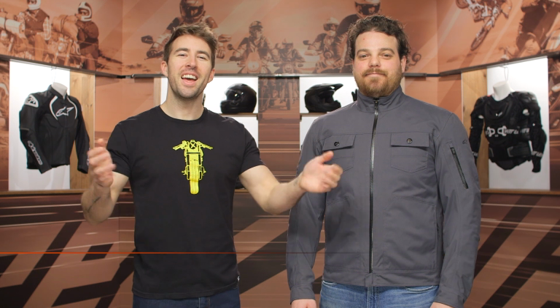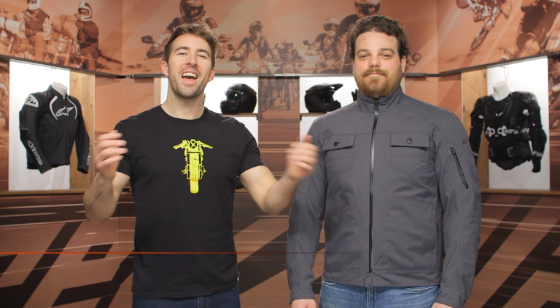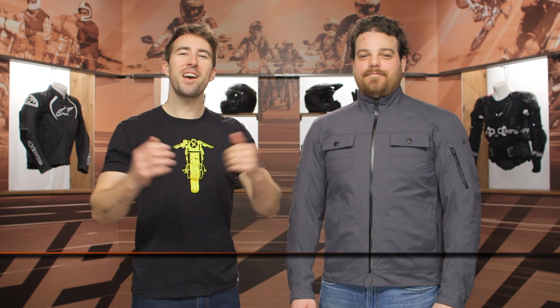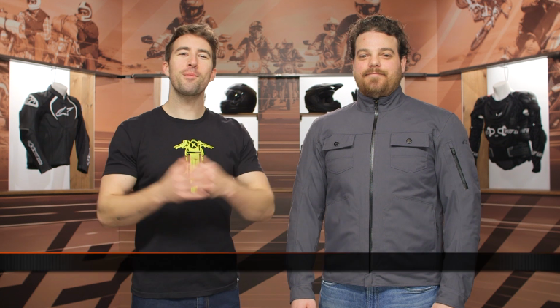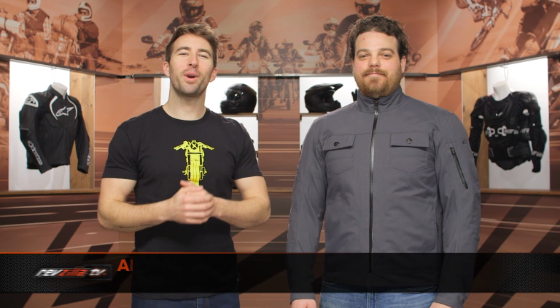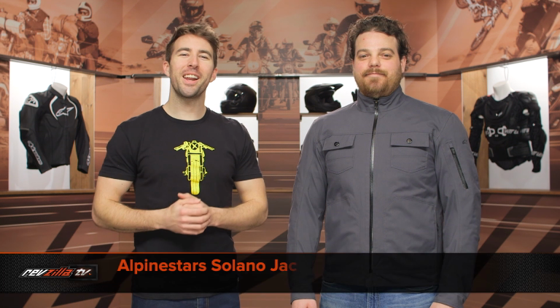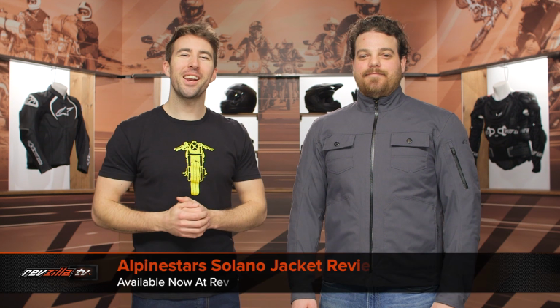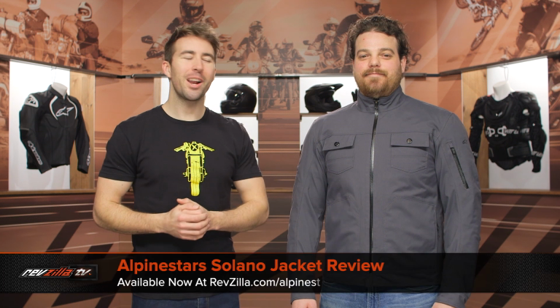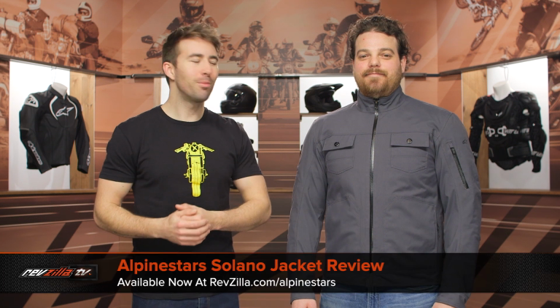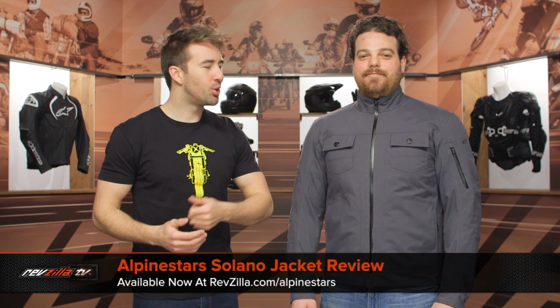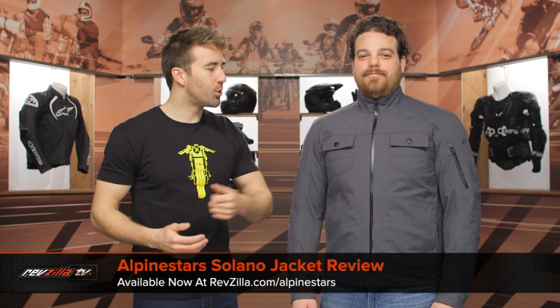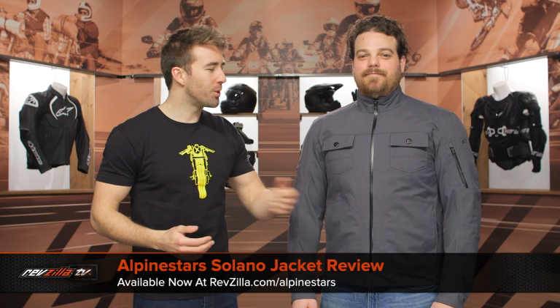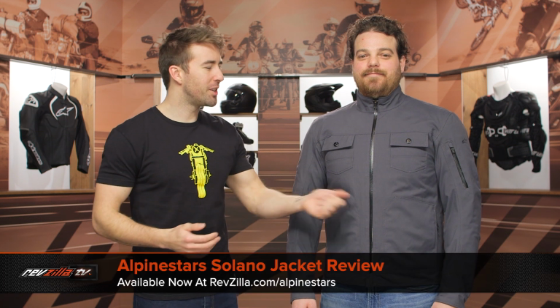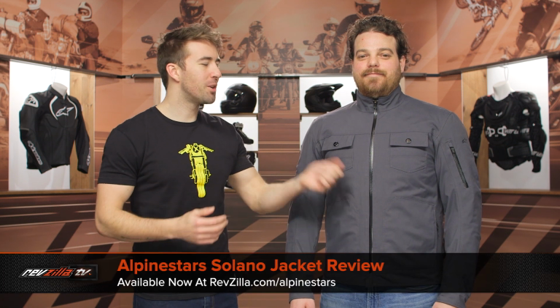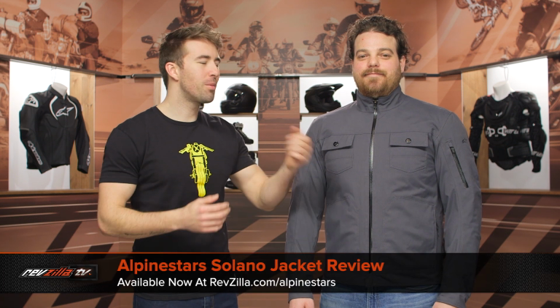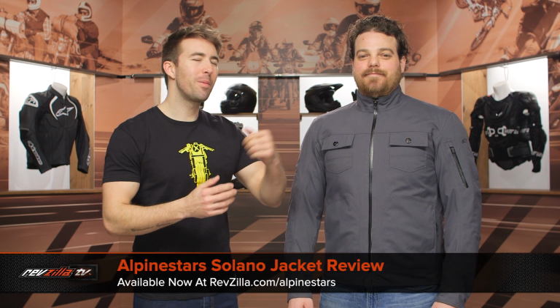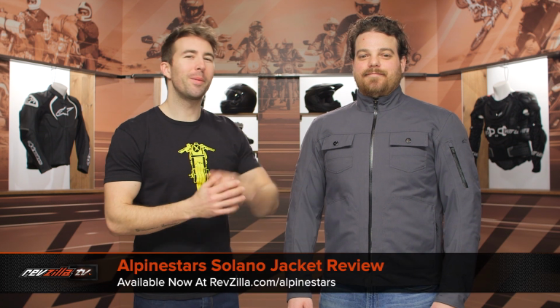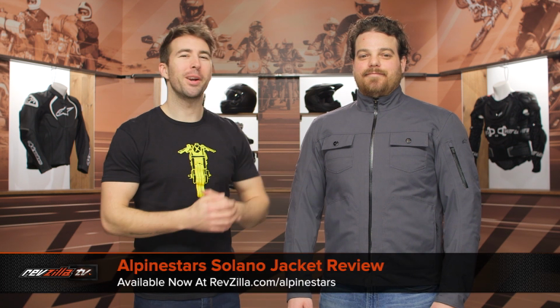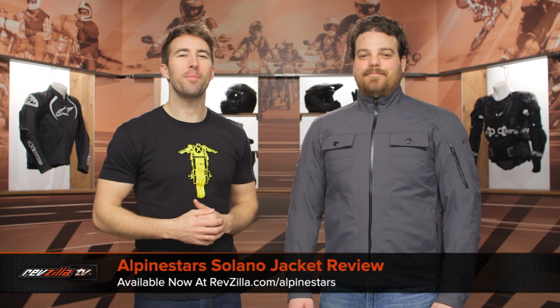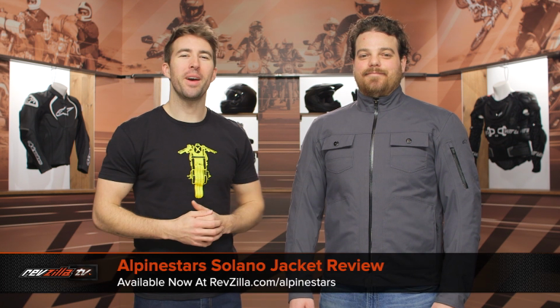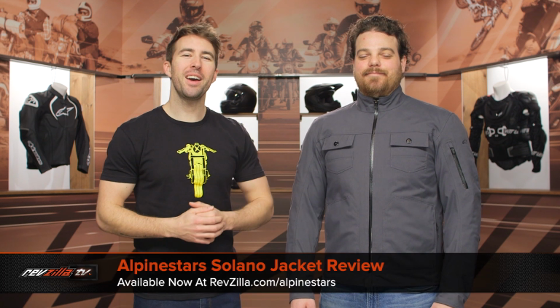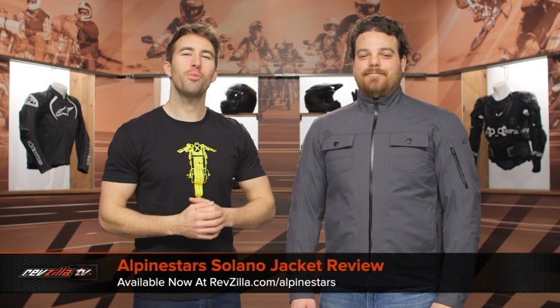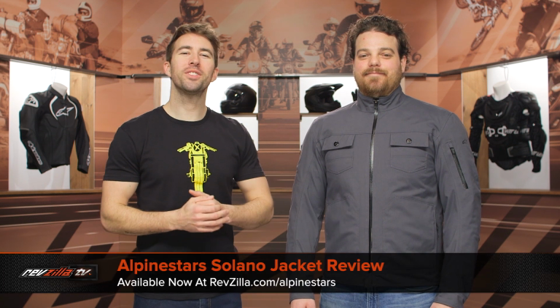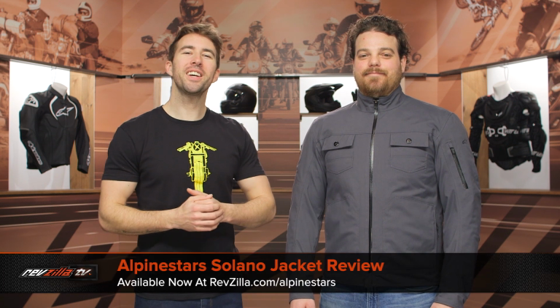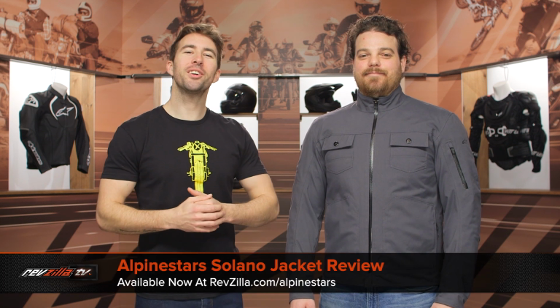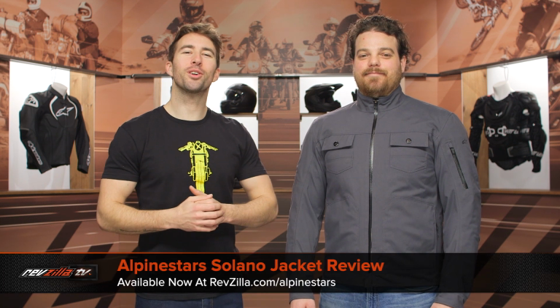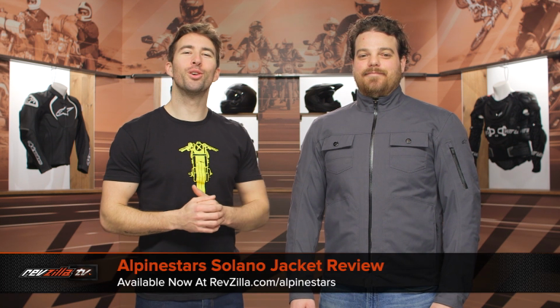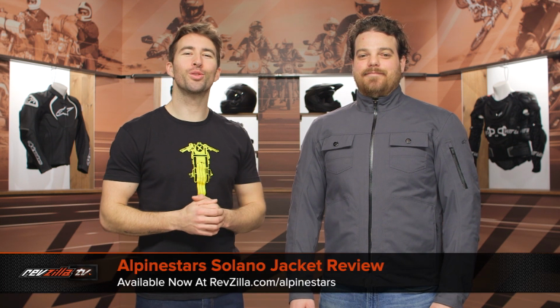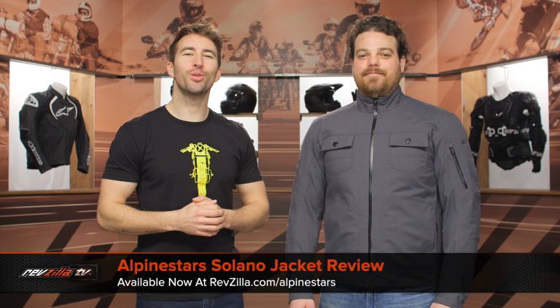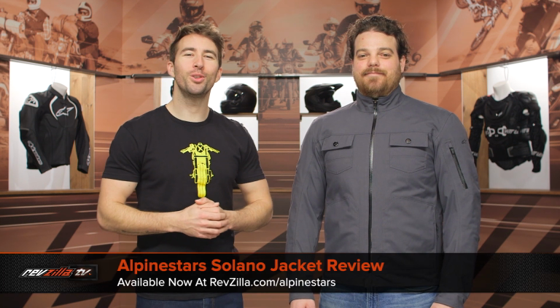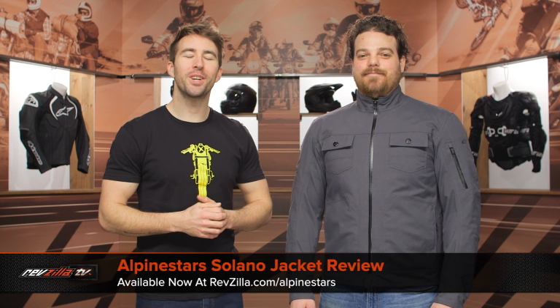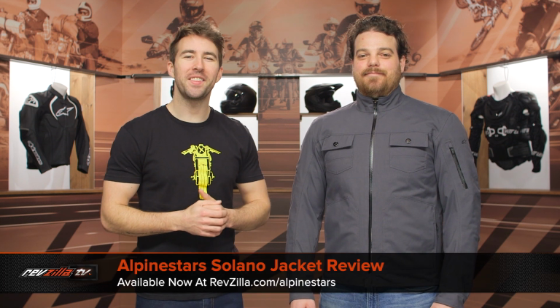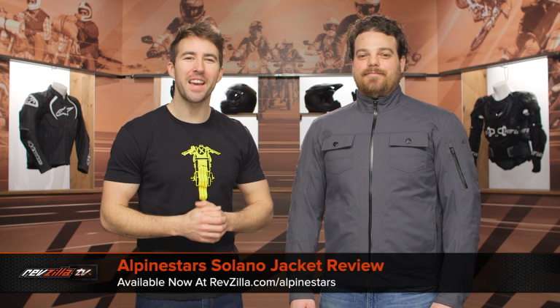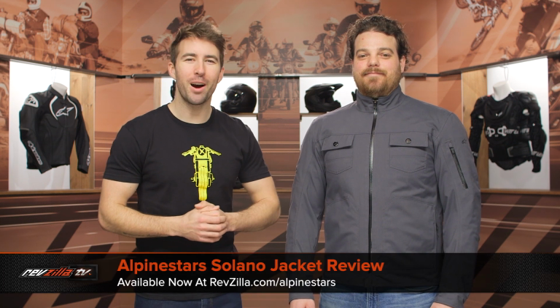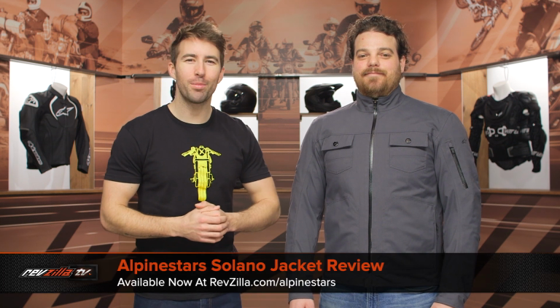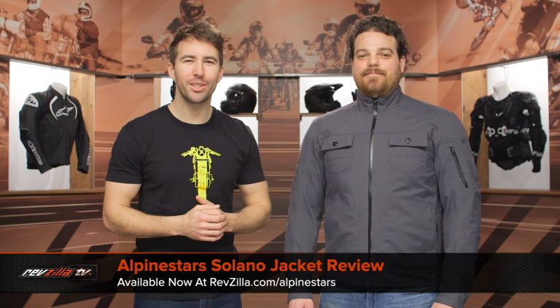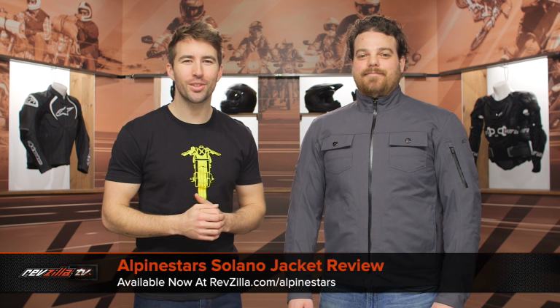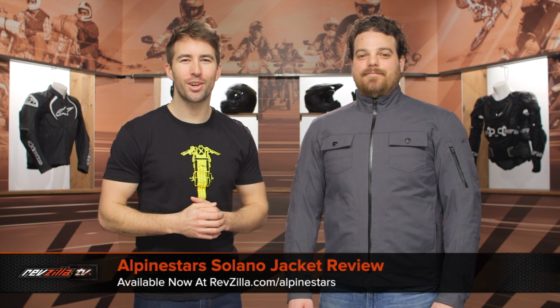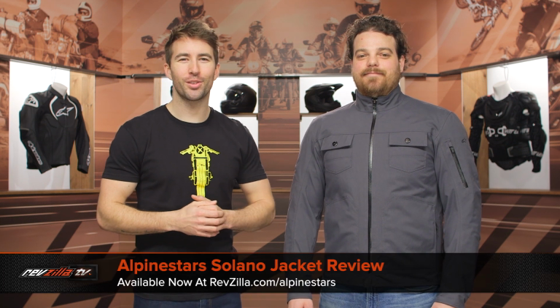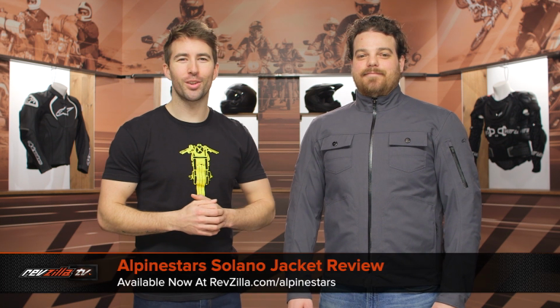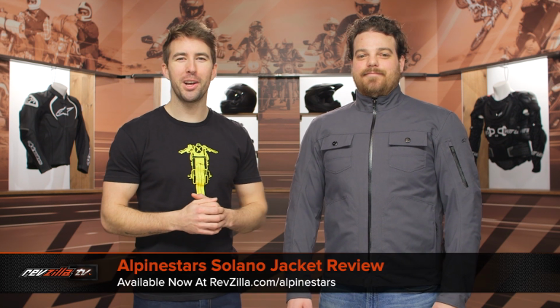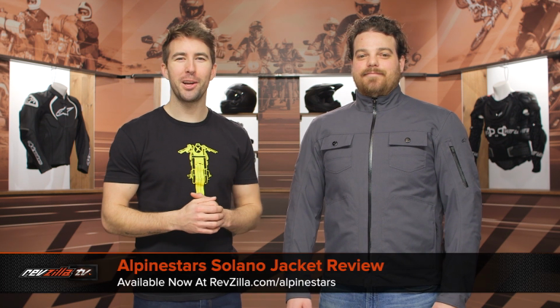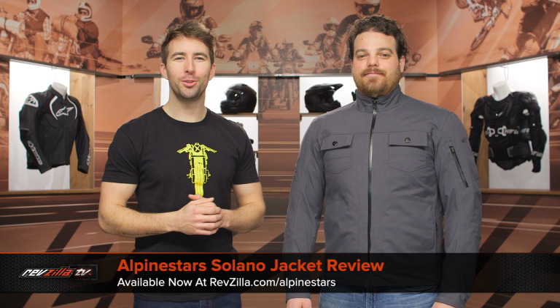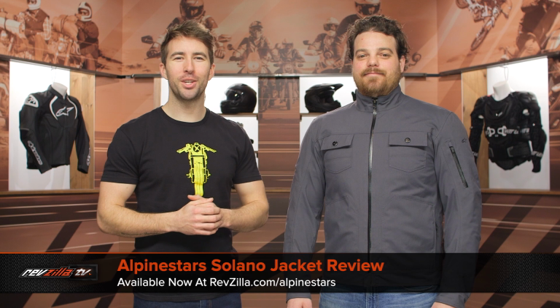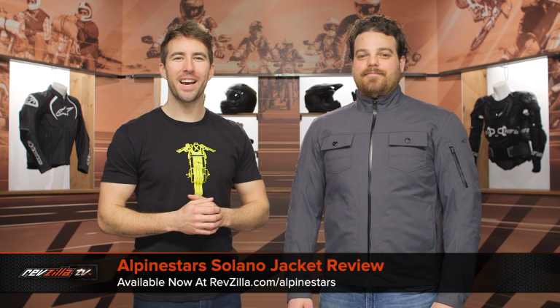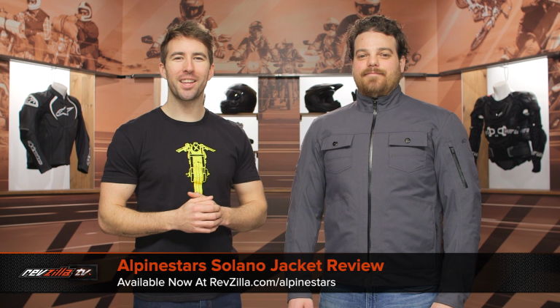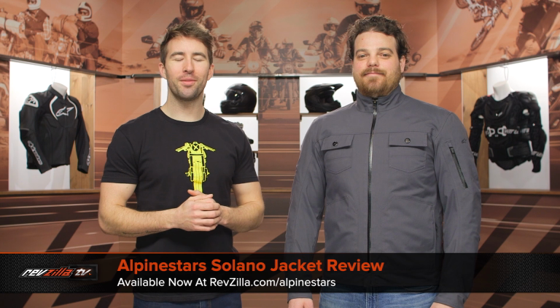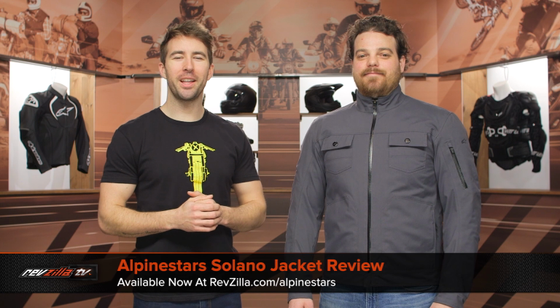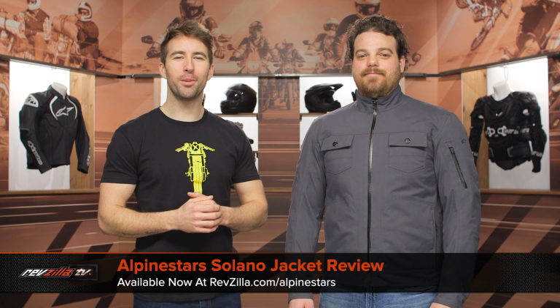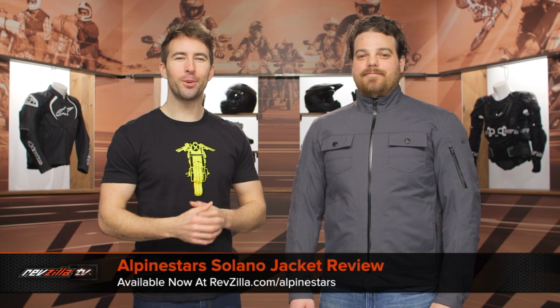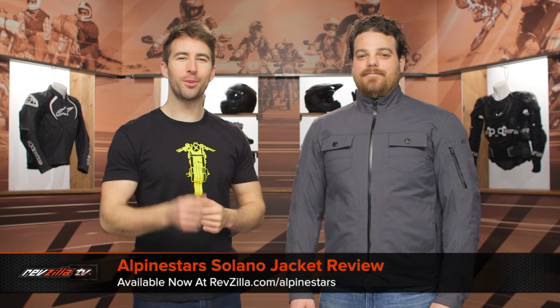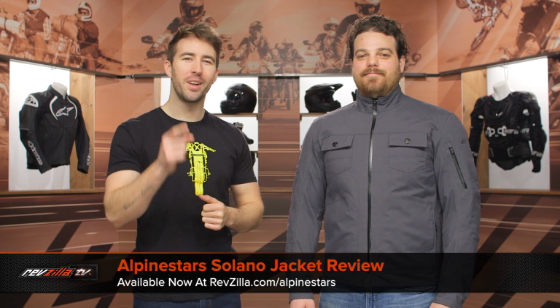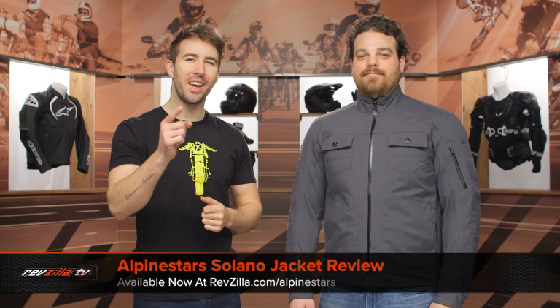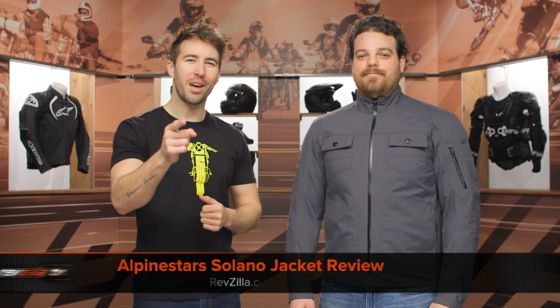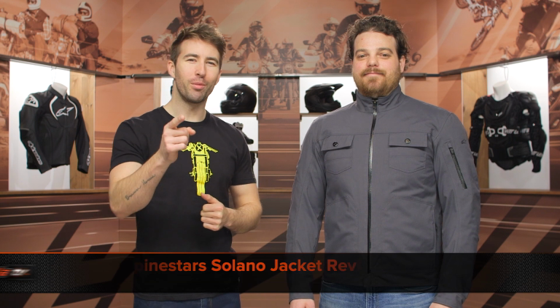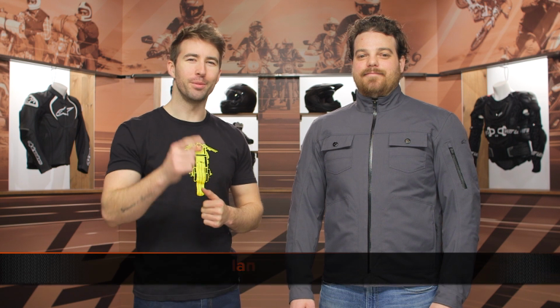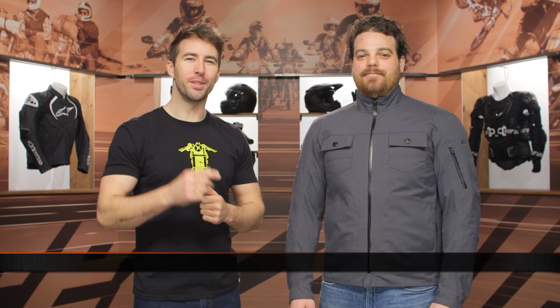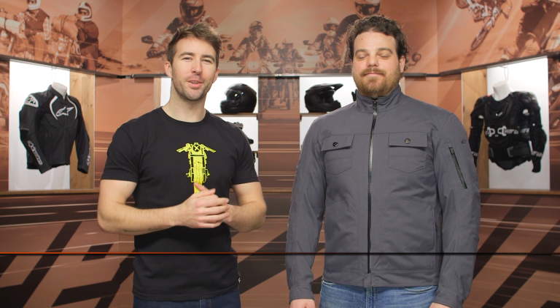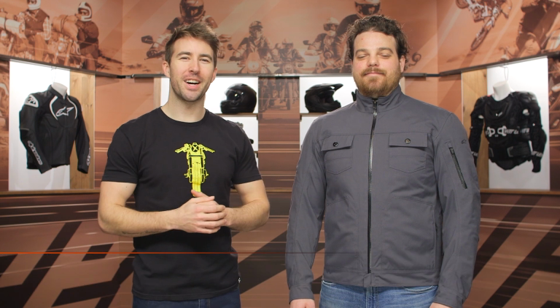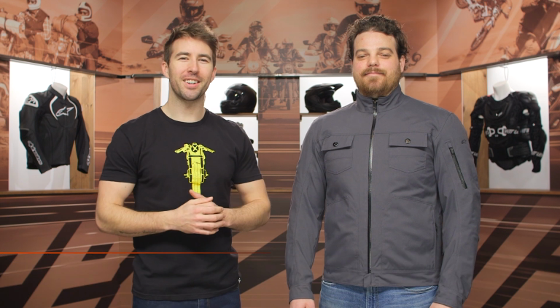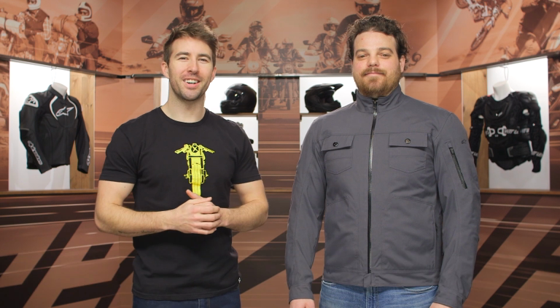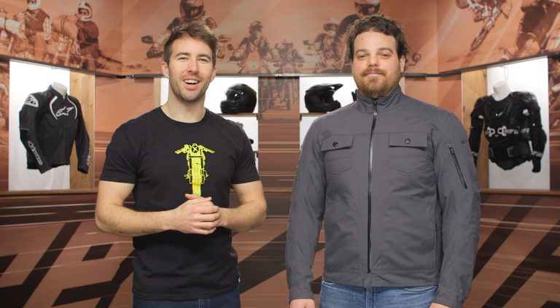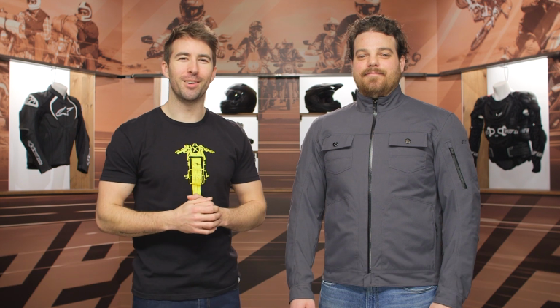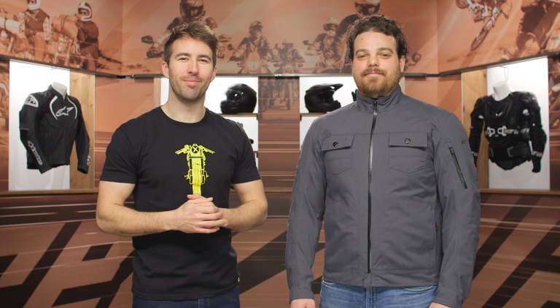Hey, I'm Brandon and I'm joined here by my buddy Pat. We're taking a closer look at the Alpinestars Solano jacket available at RevZilla.com.